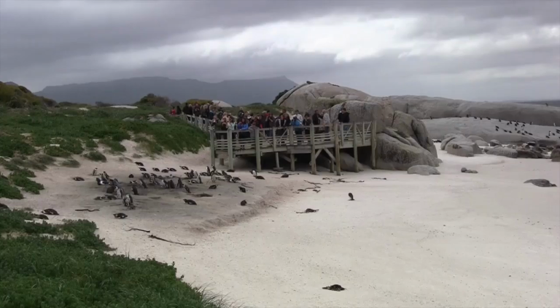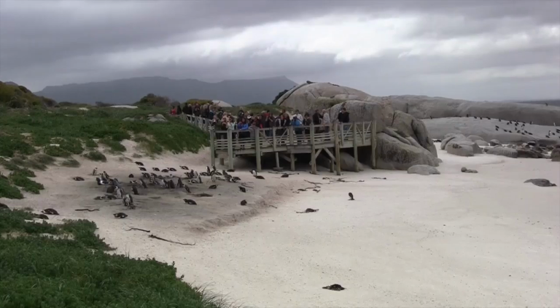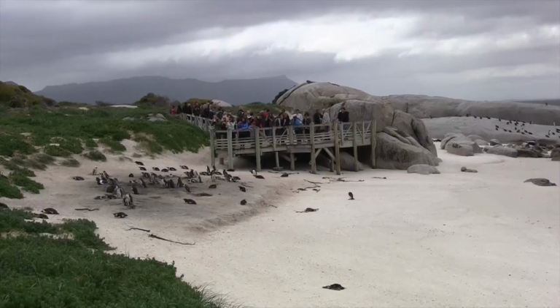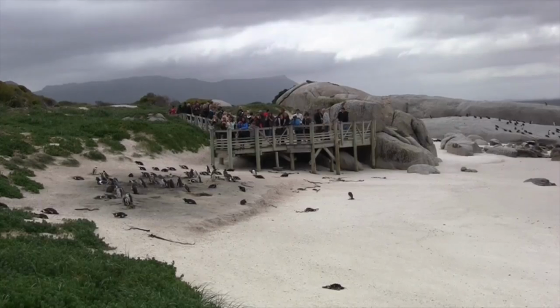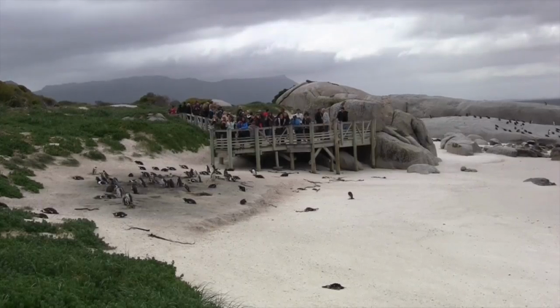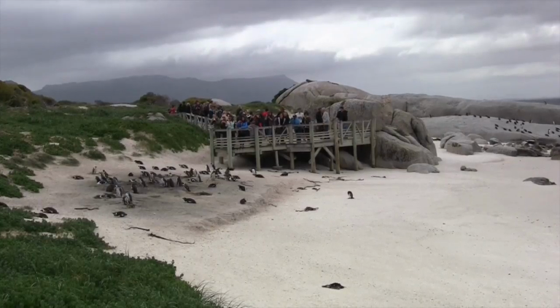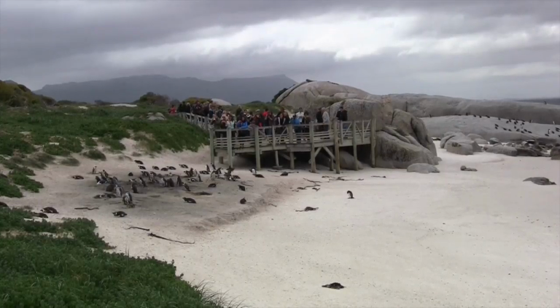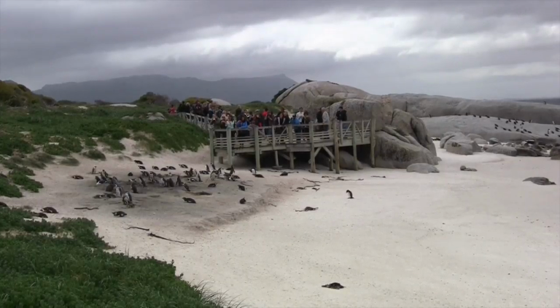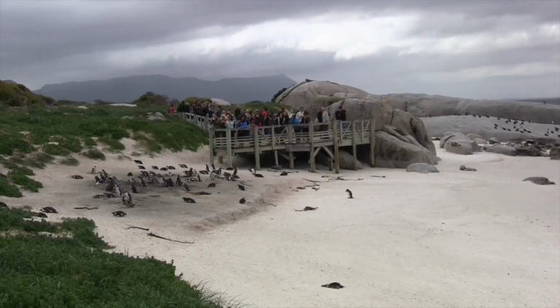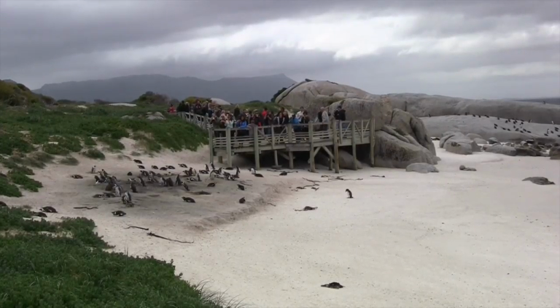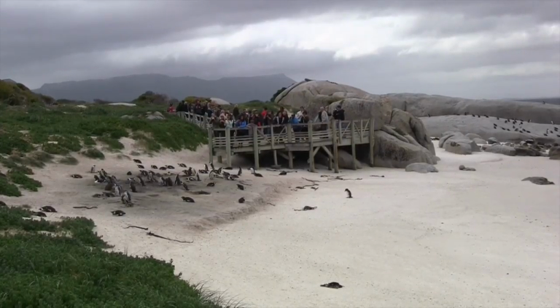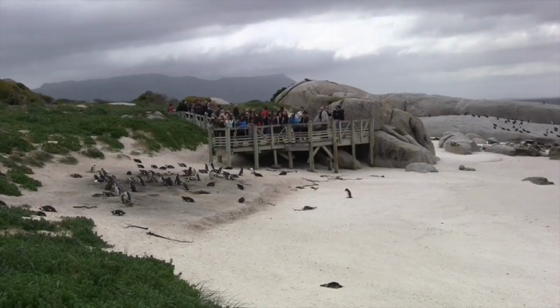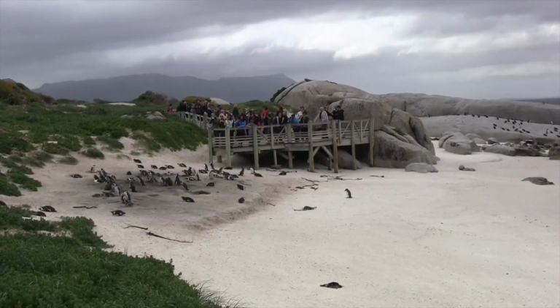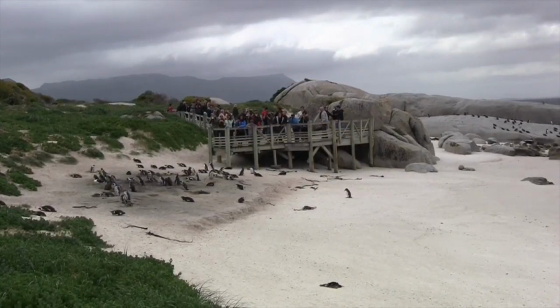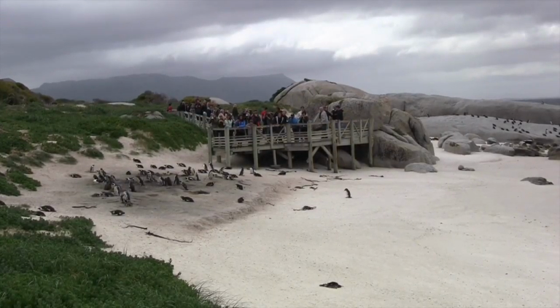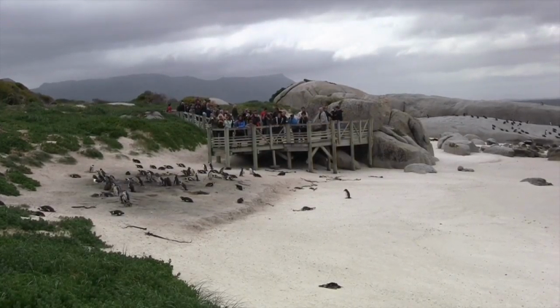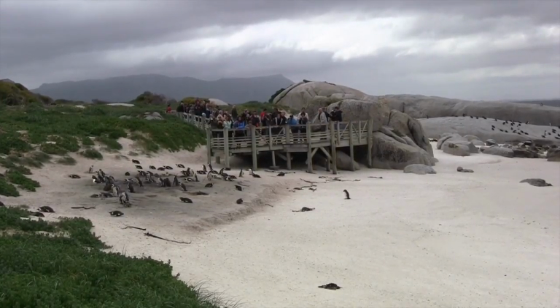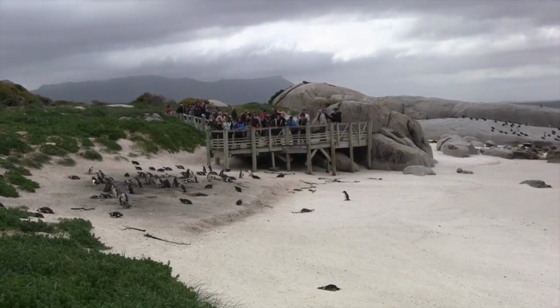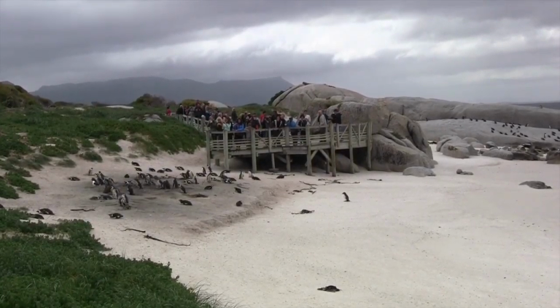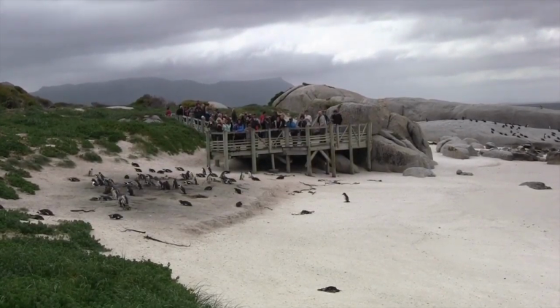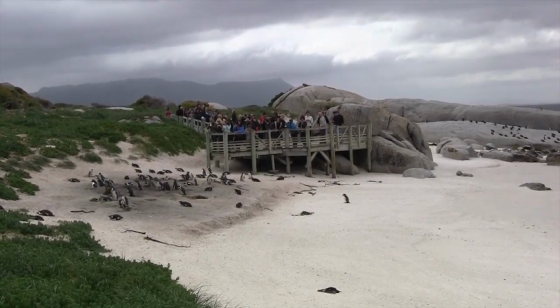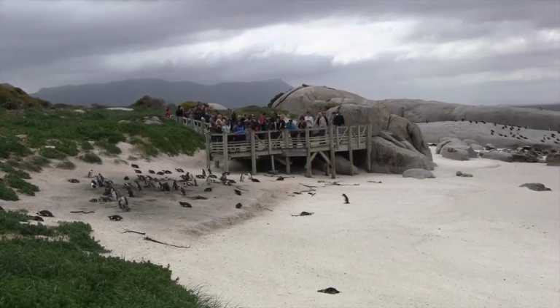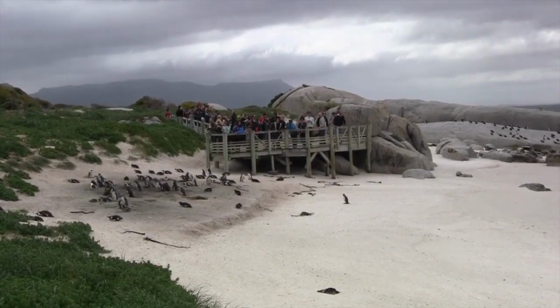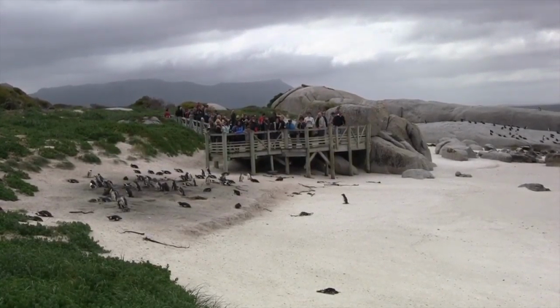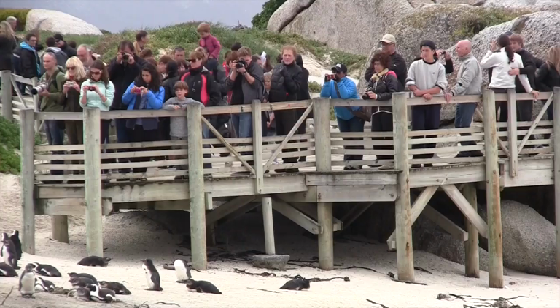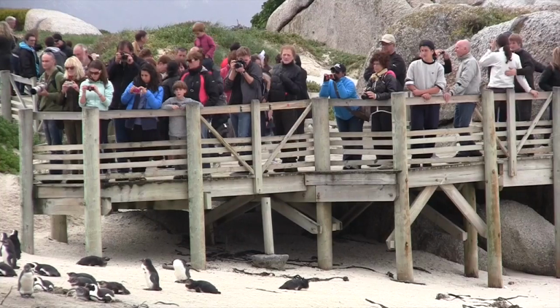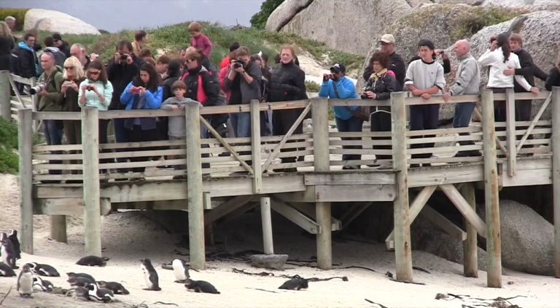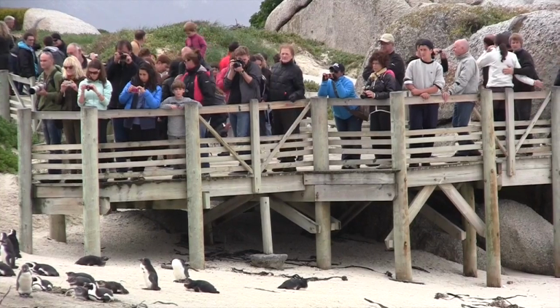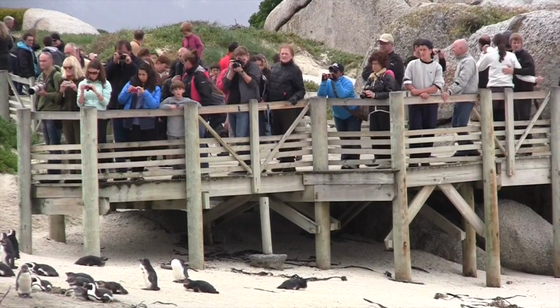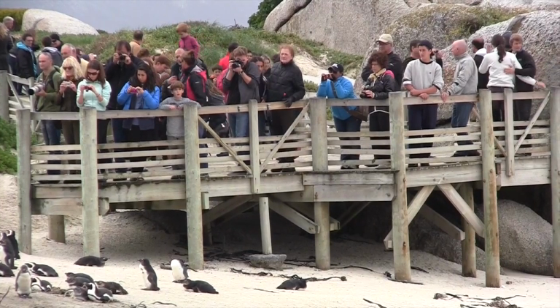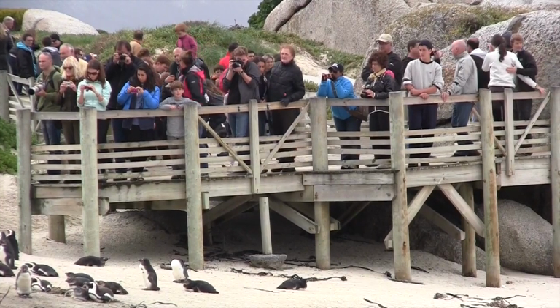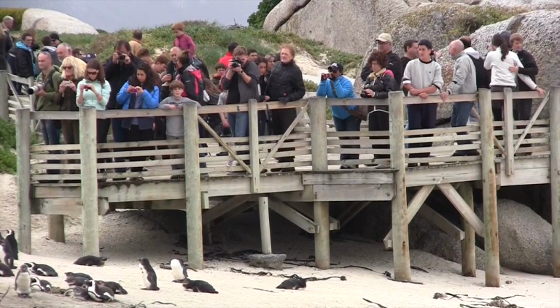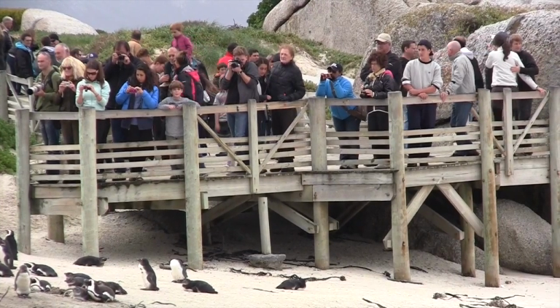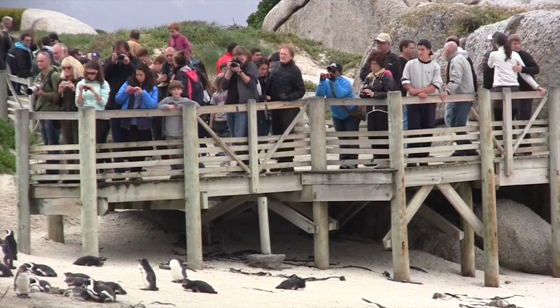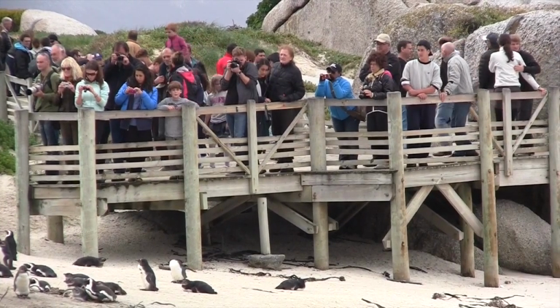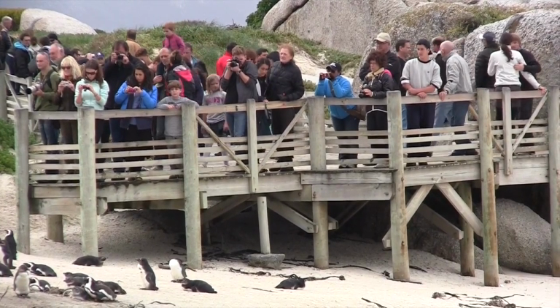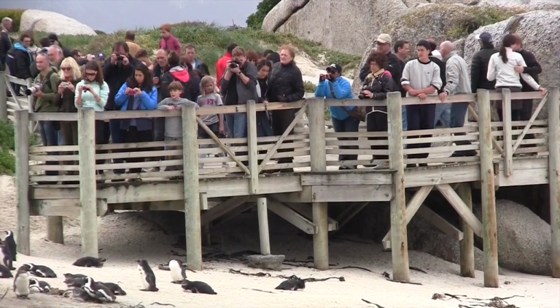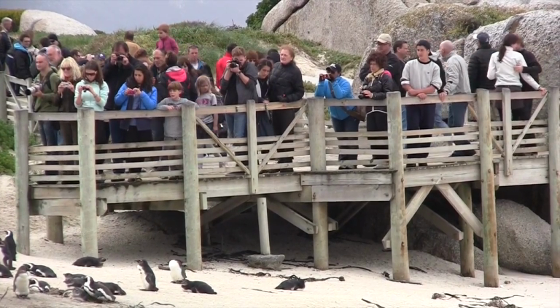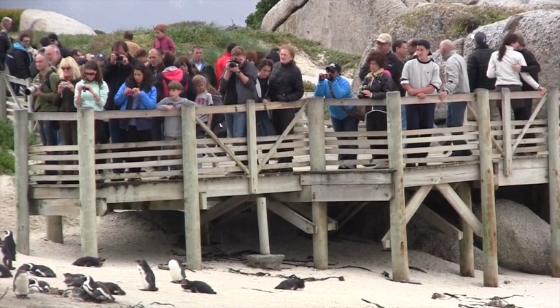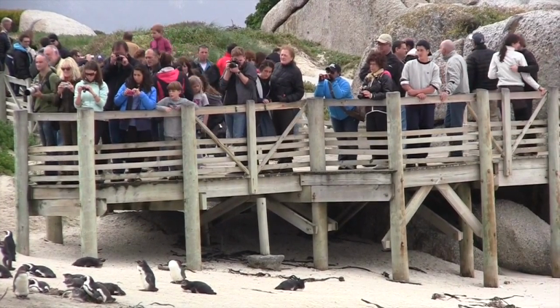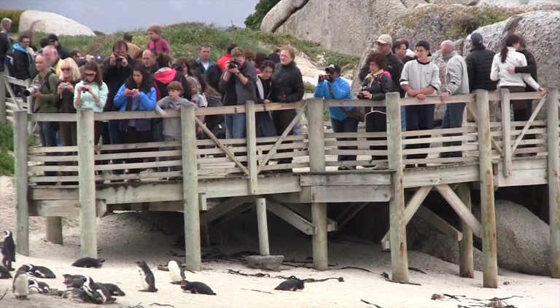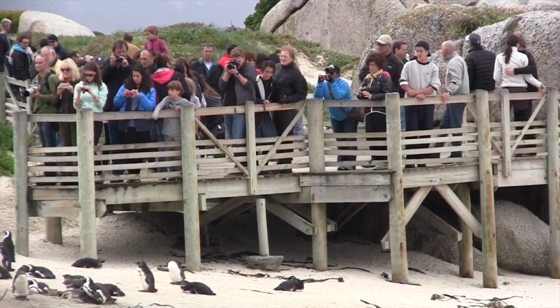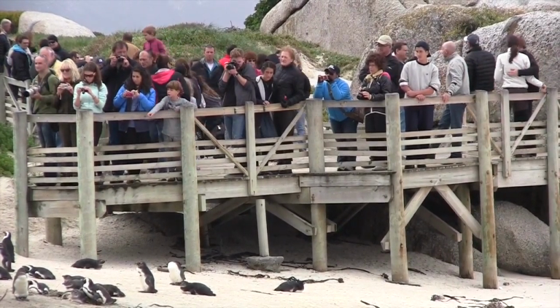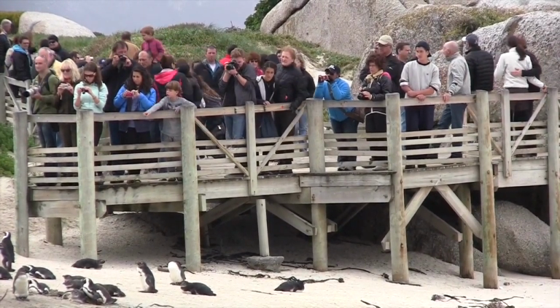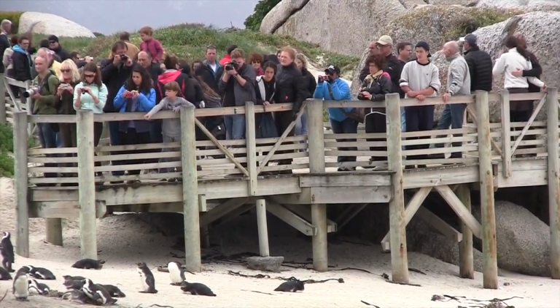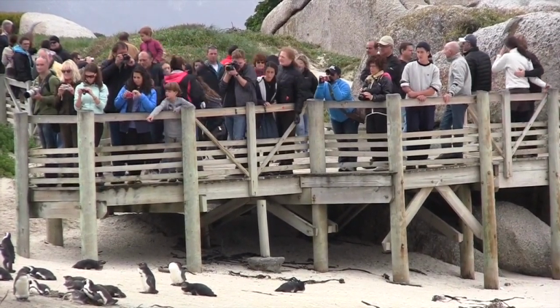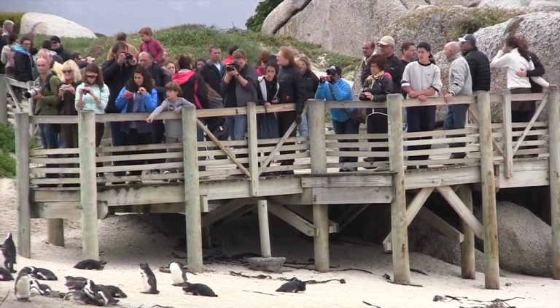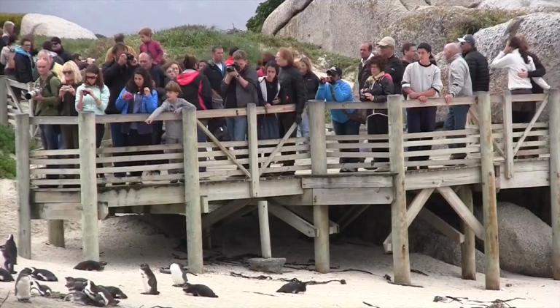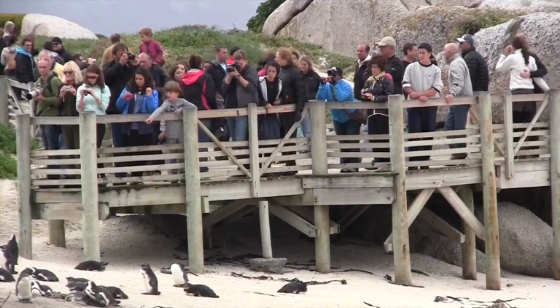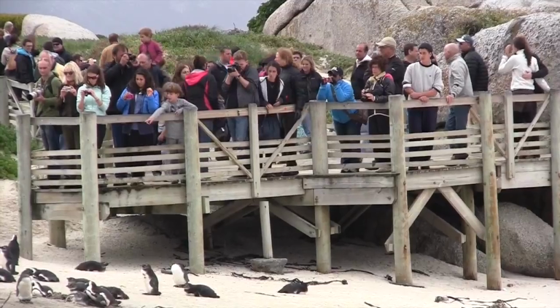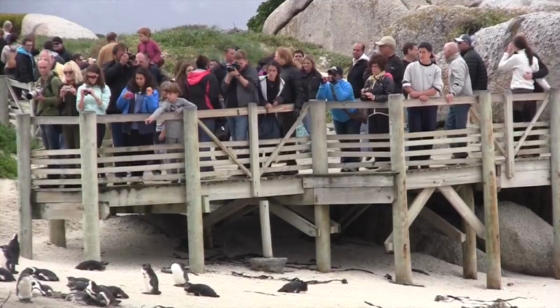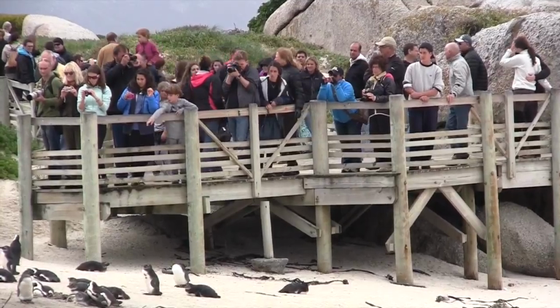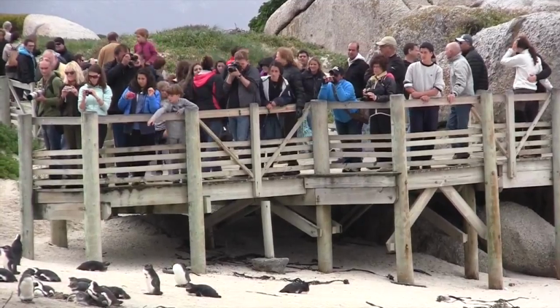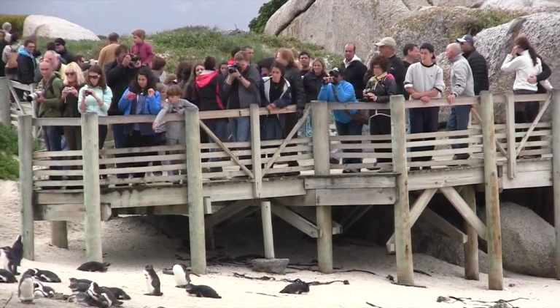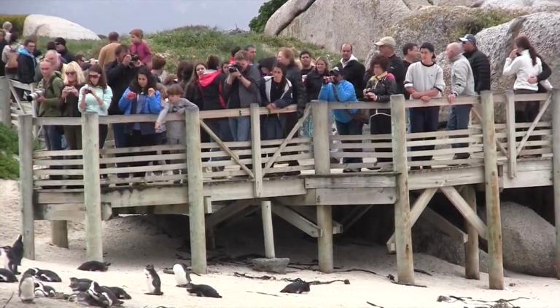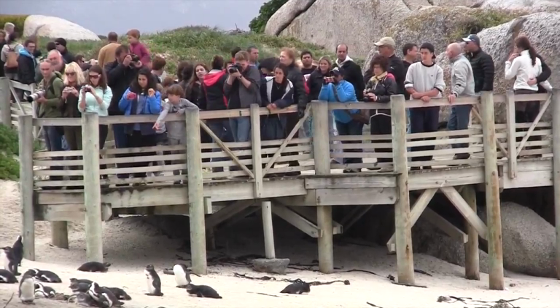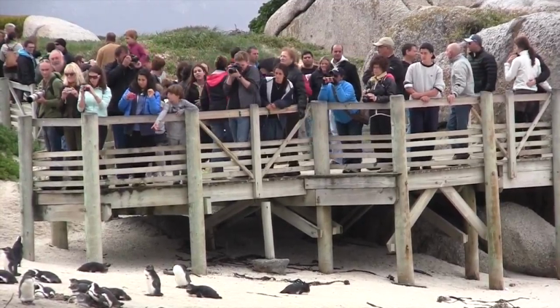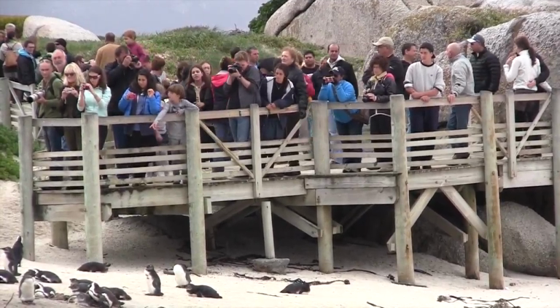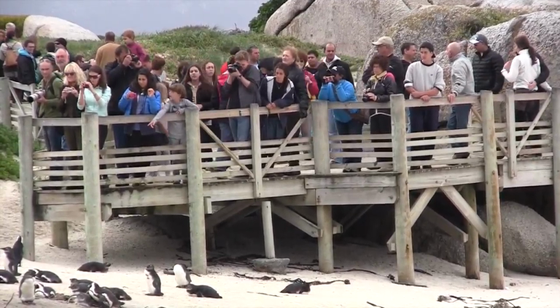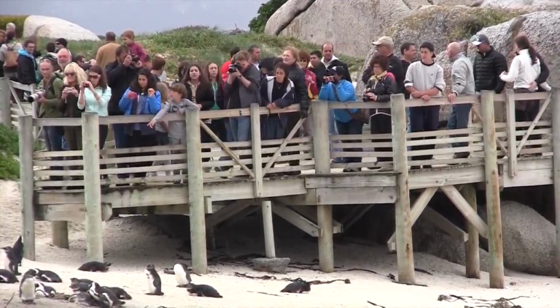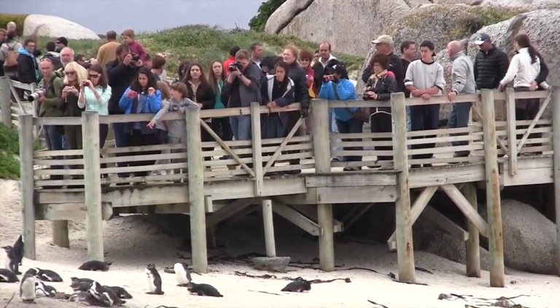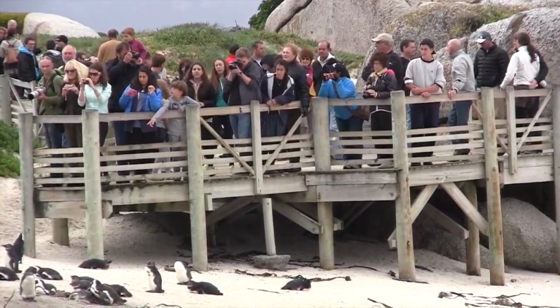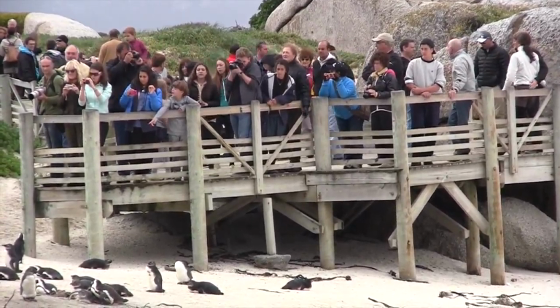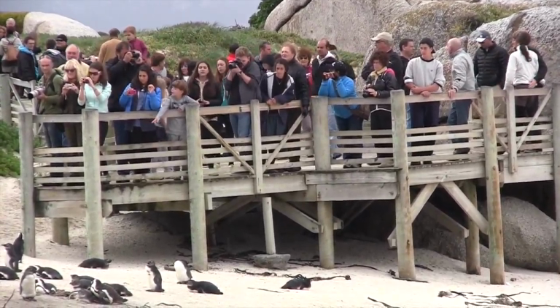Look over there — we have lots of tourists. Sometimes they are a little annoying, but they usually behave and help keep our predators away.